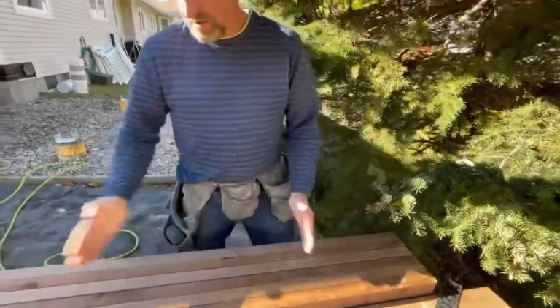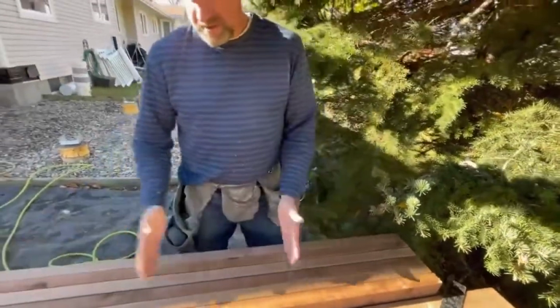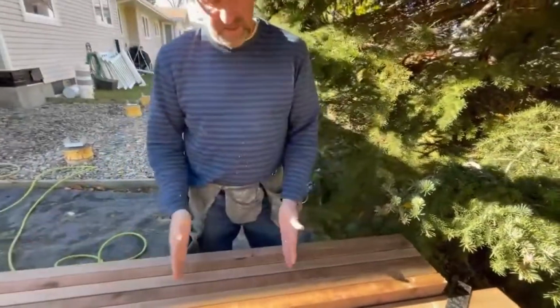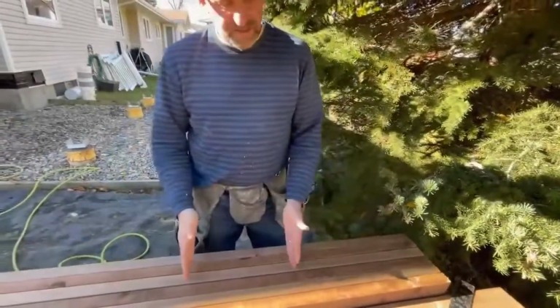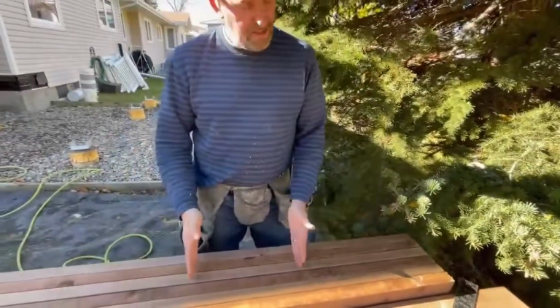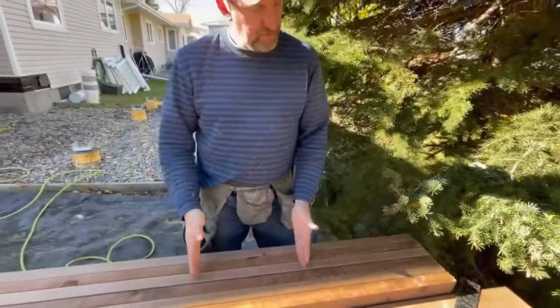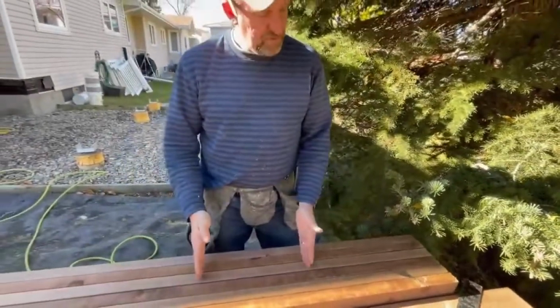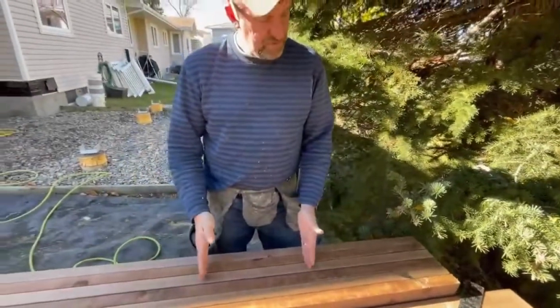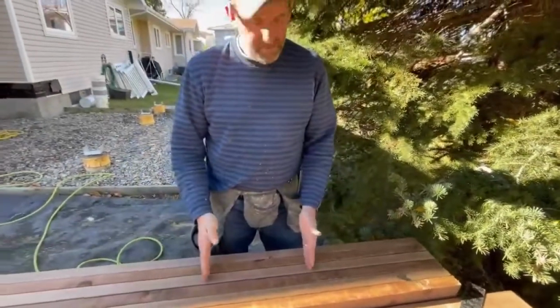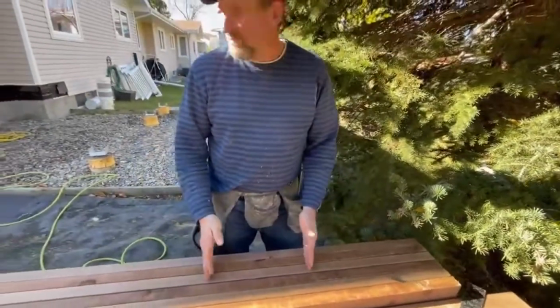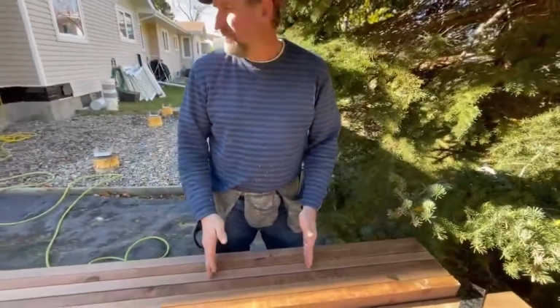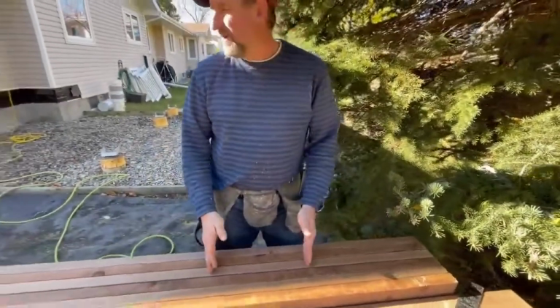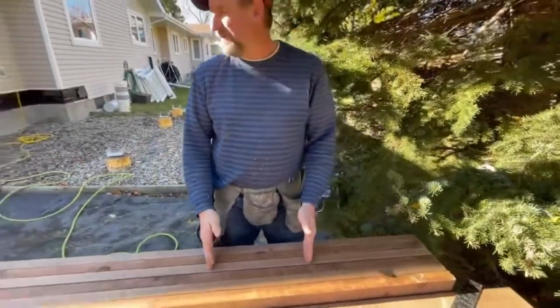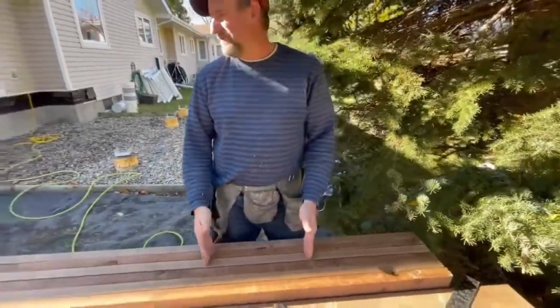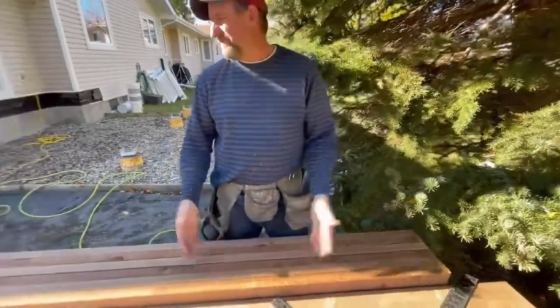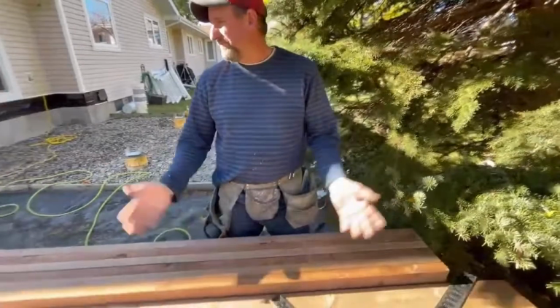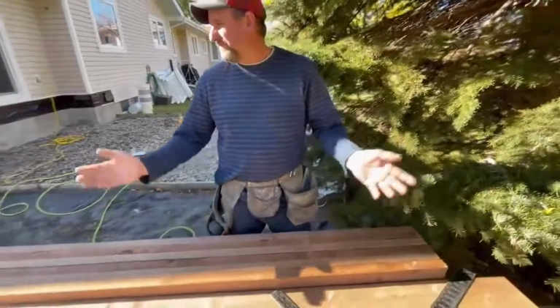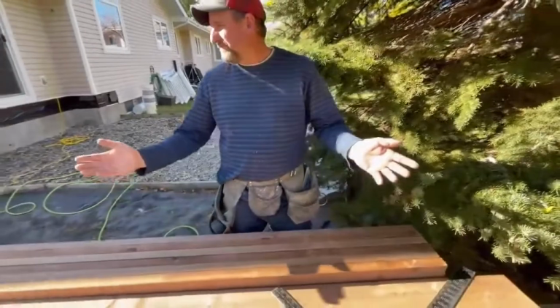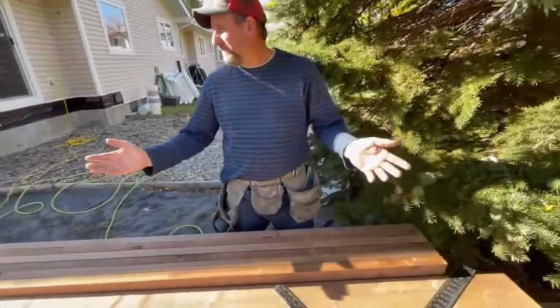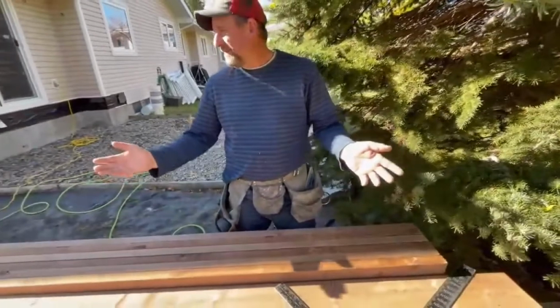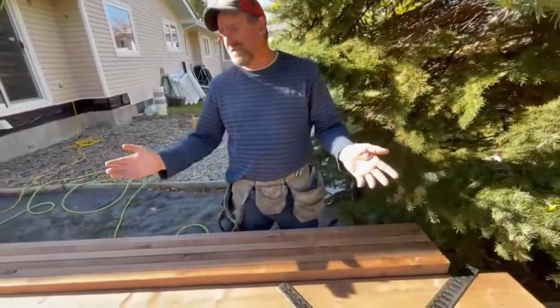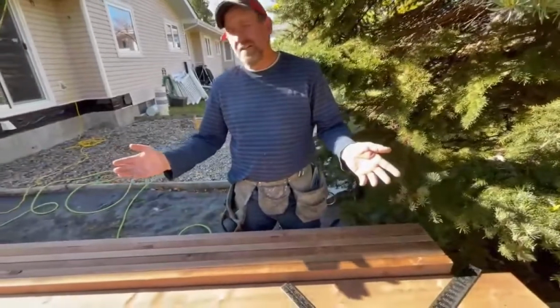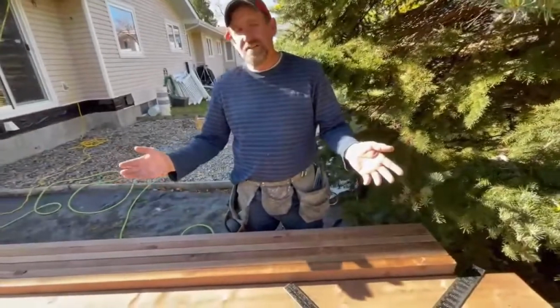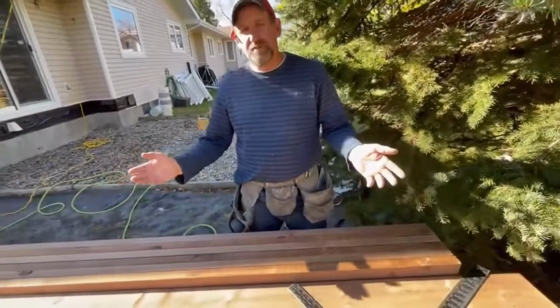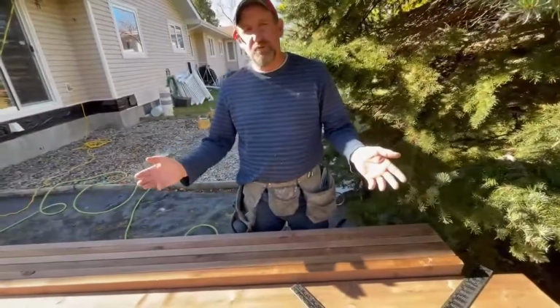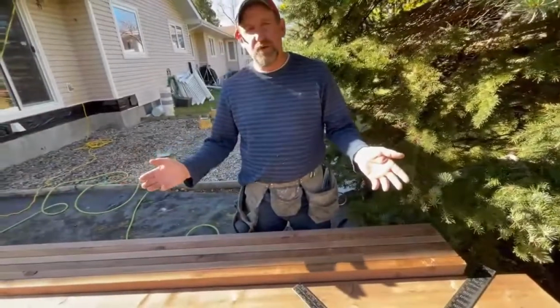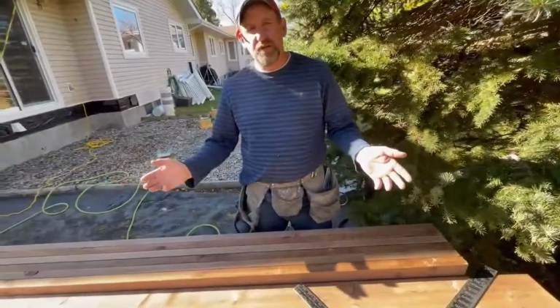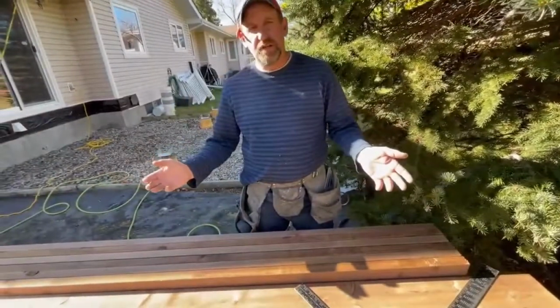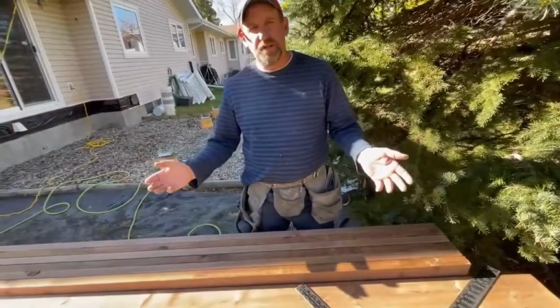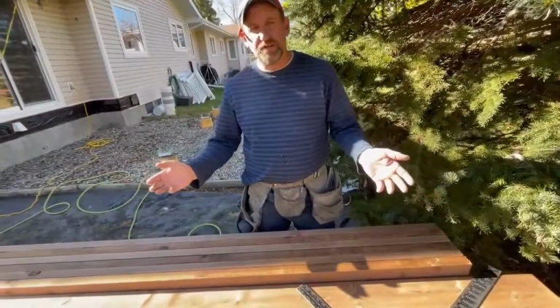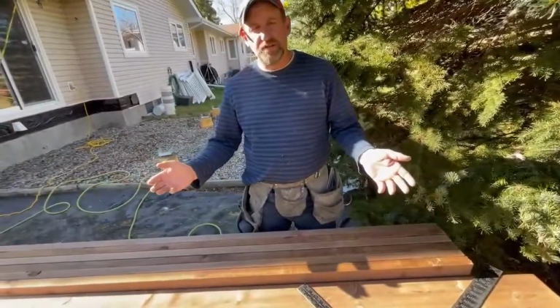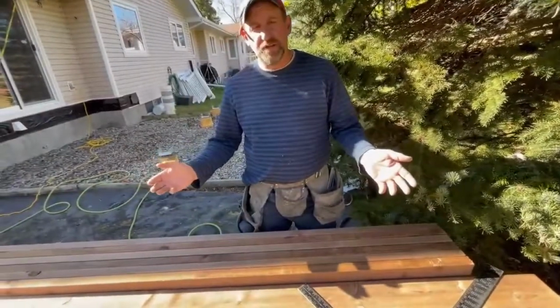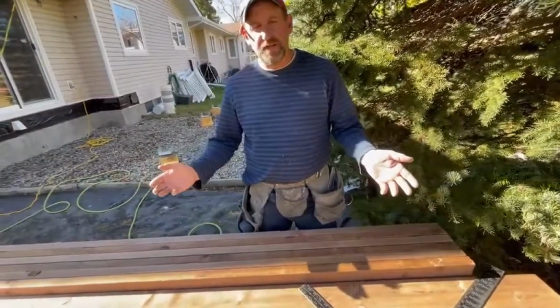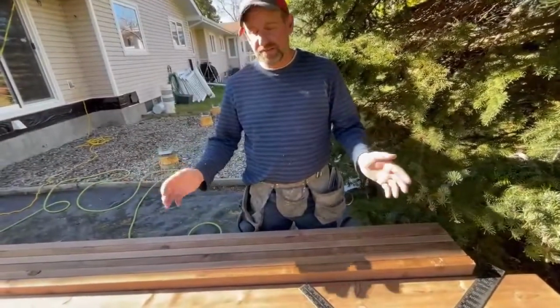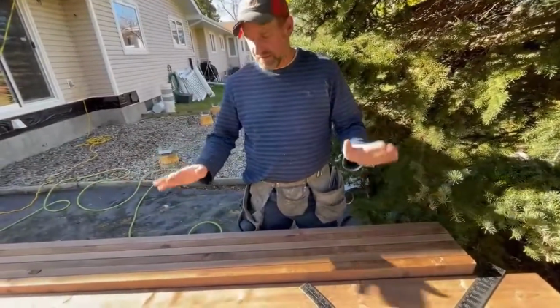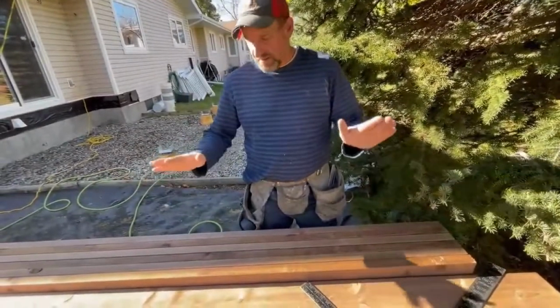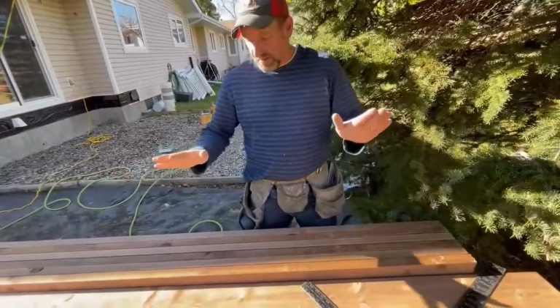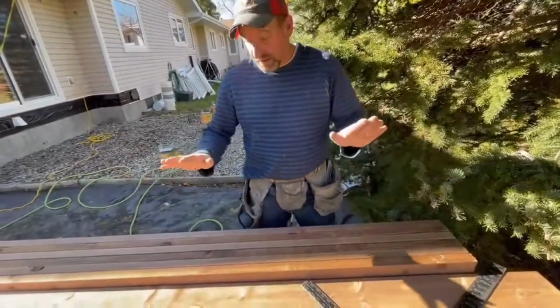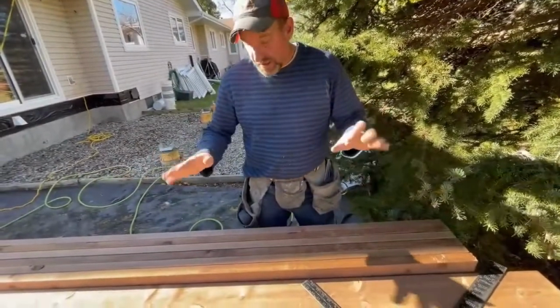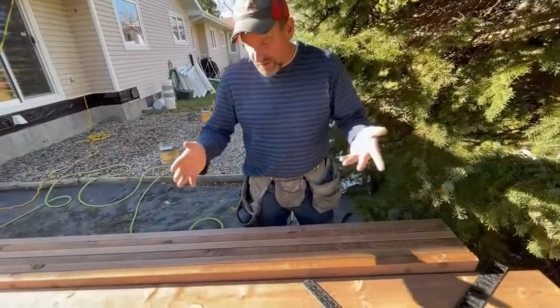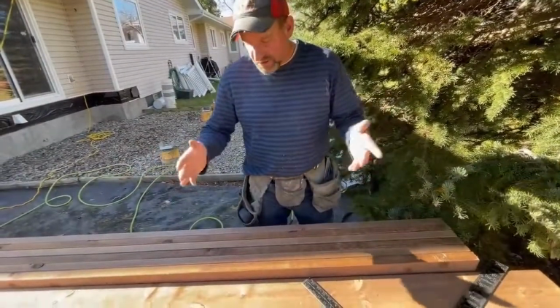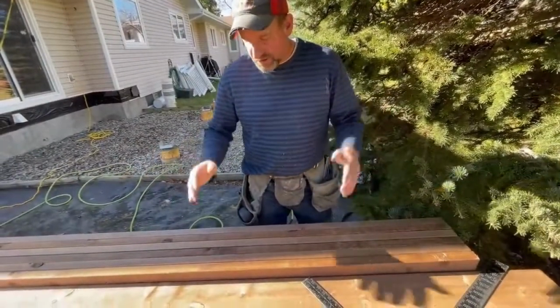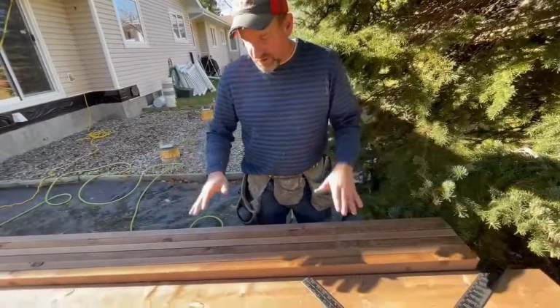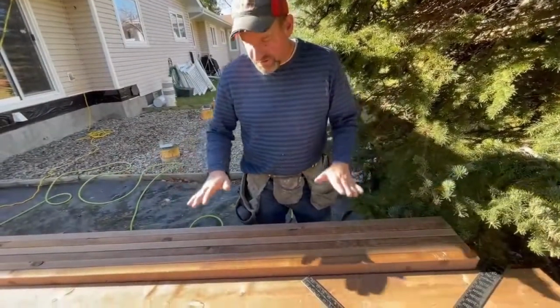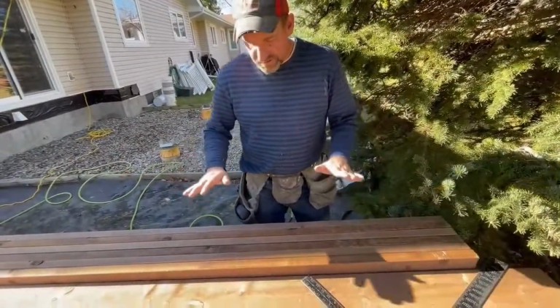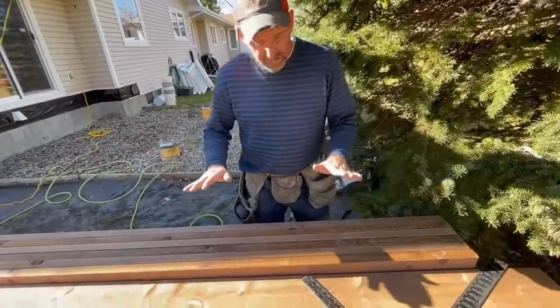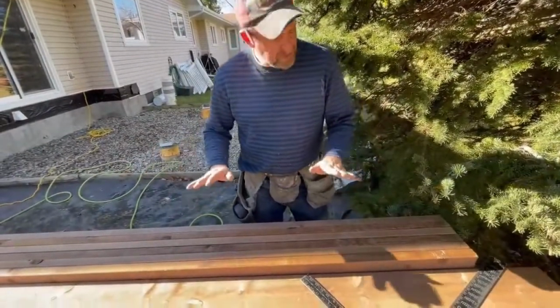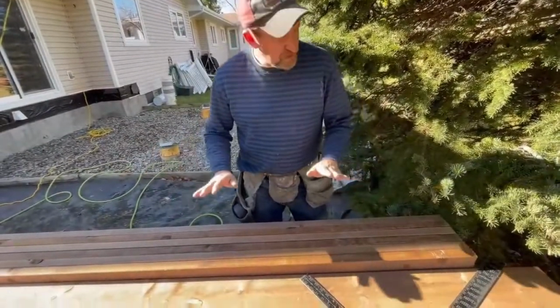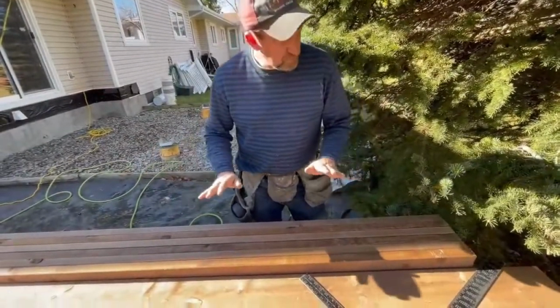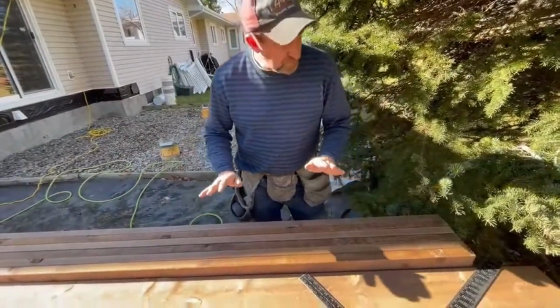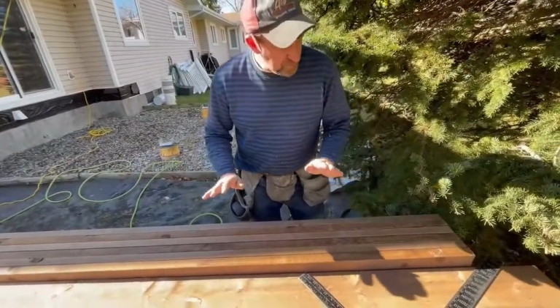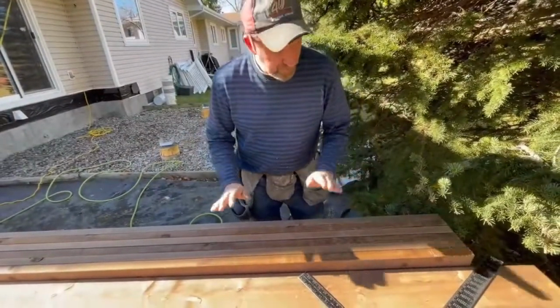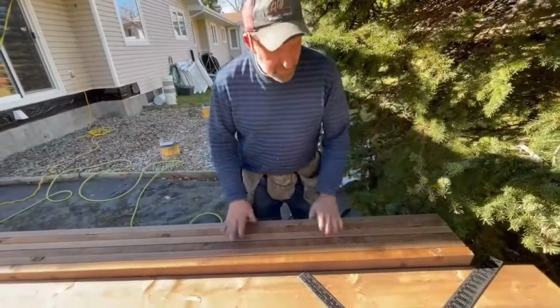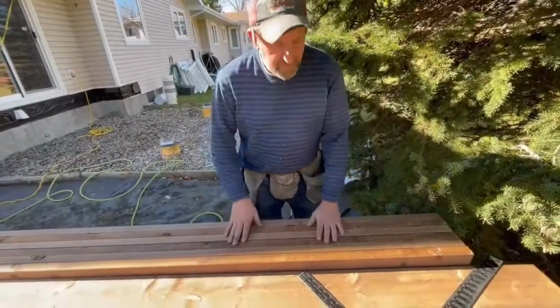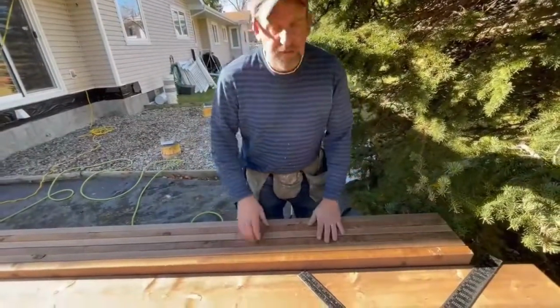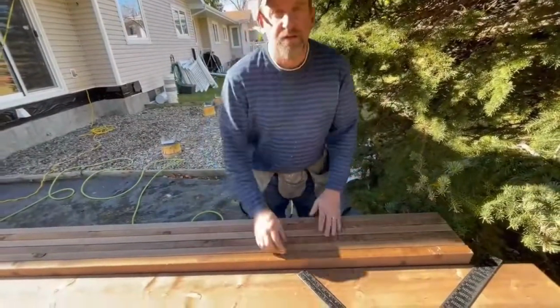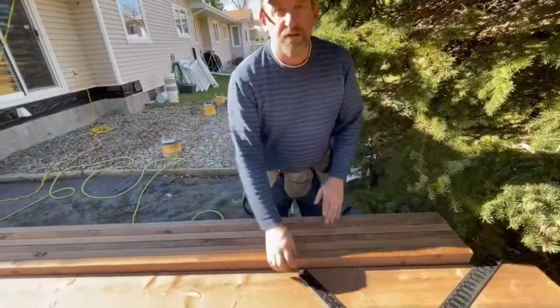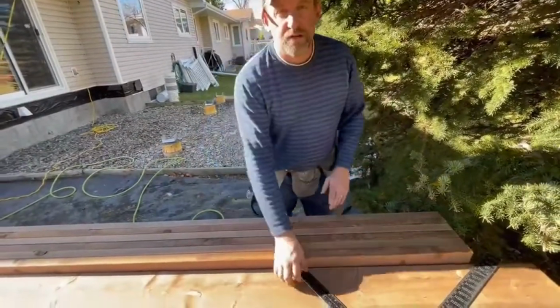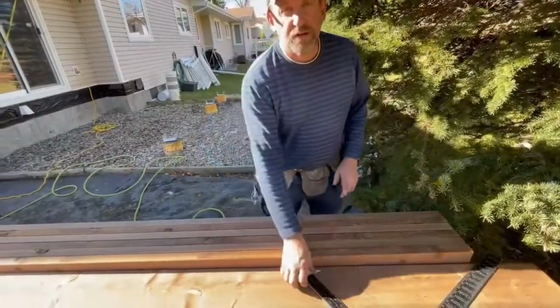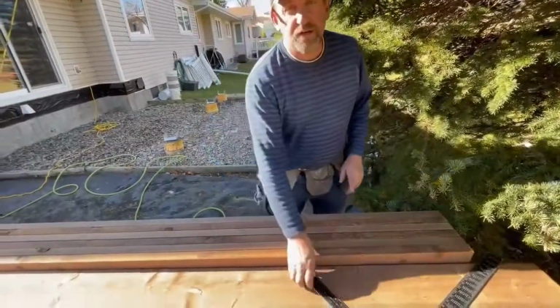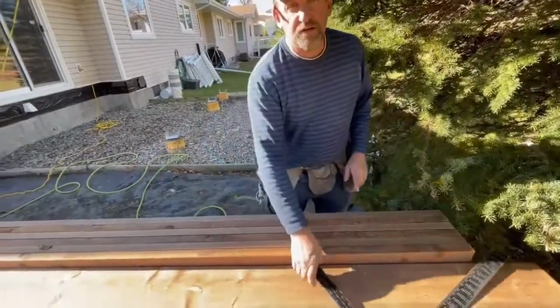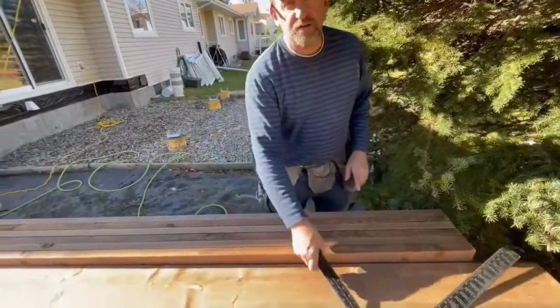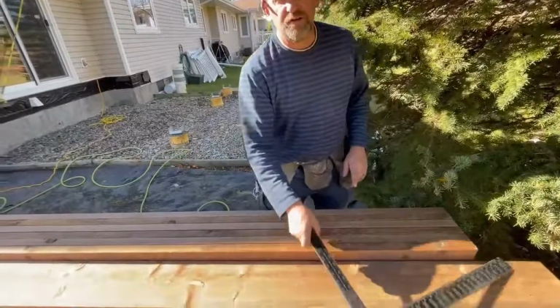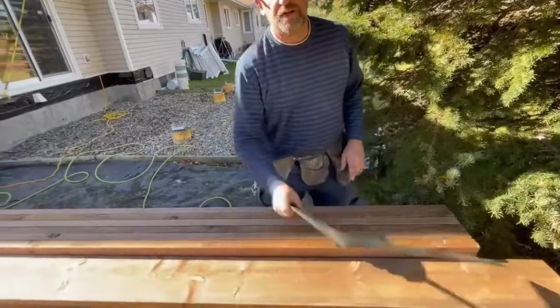There's a nice simple way to lay out your joists on your deck beam. Good luck on your deck.